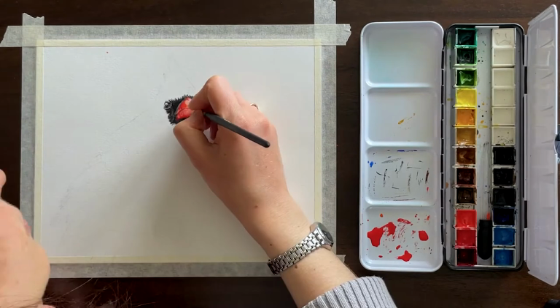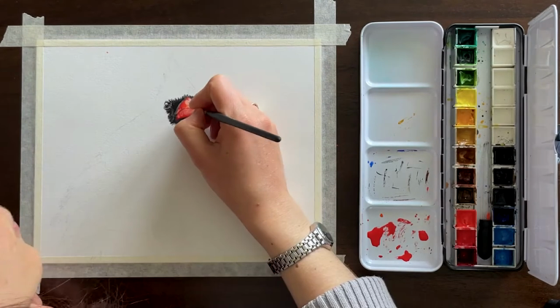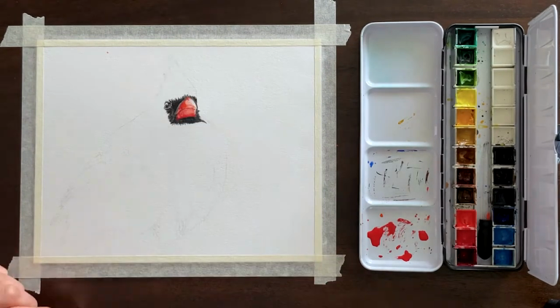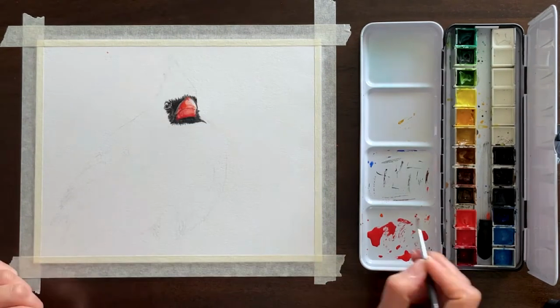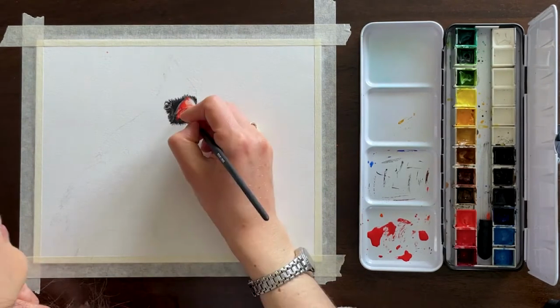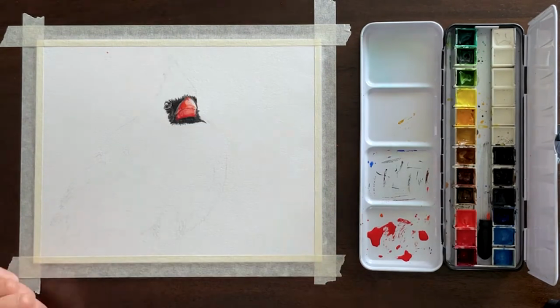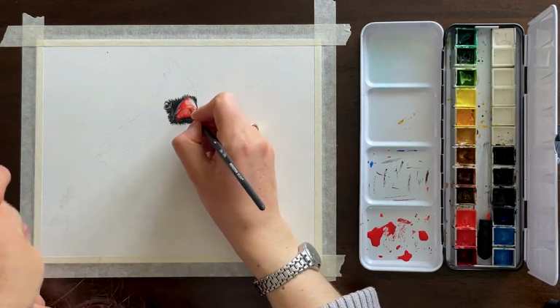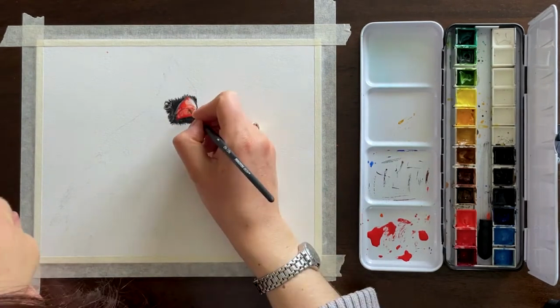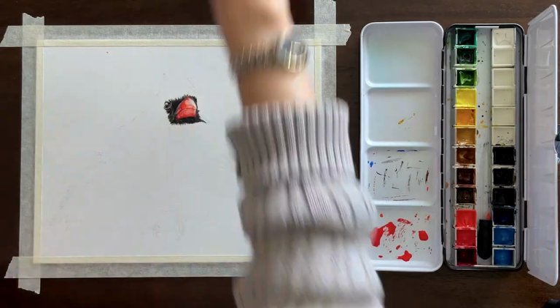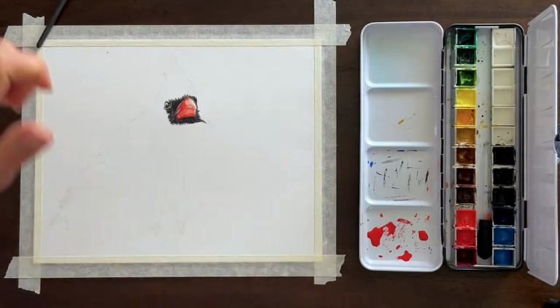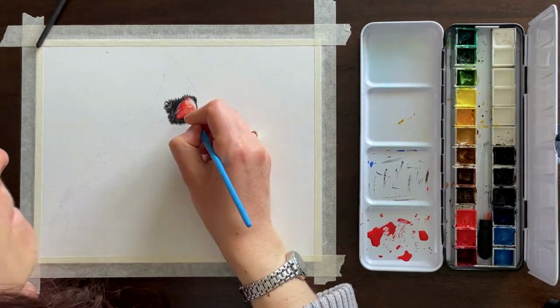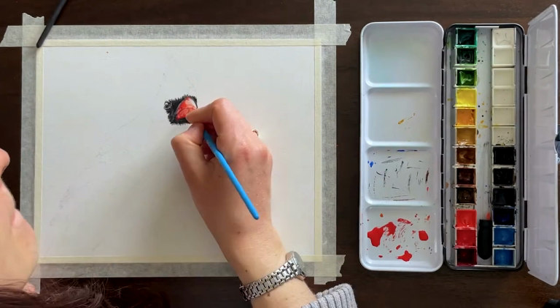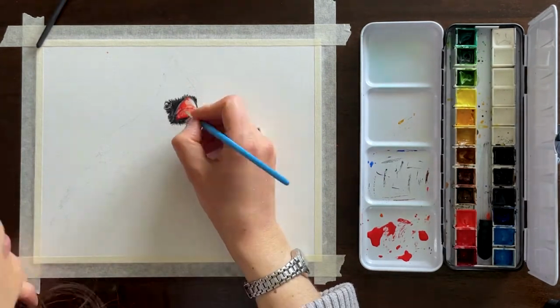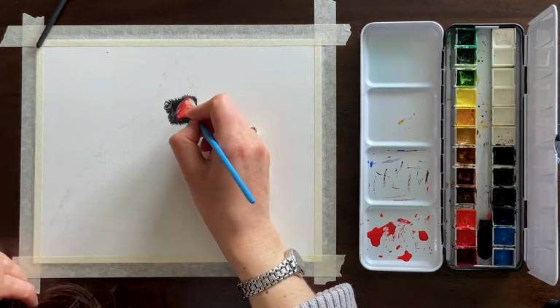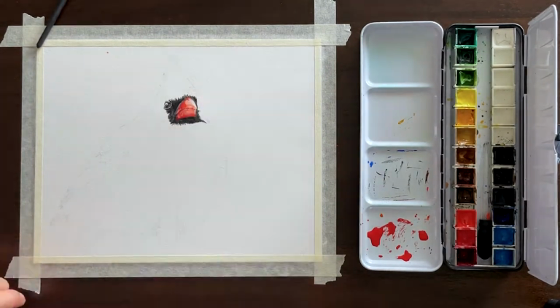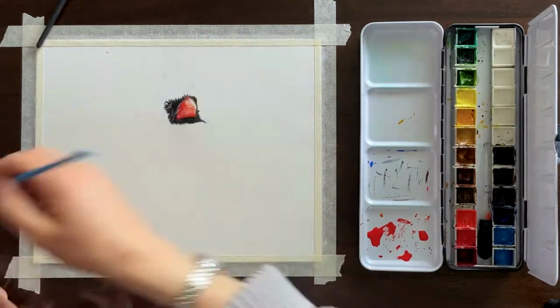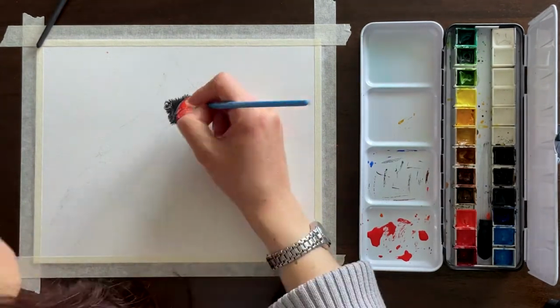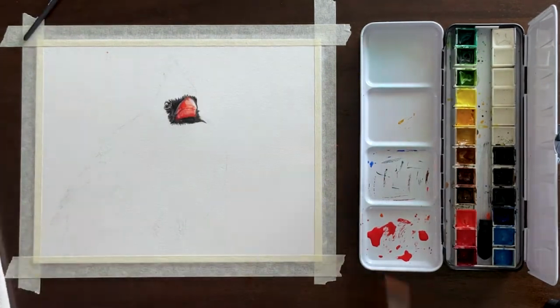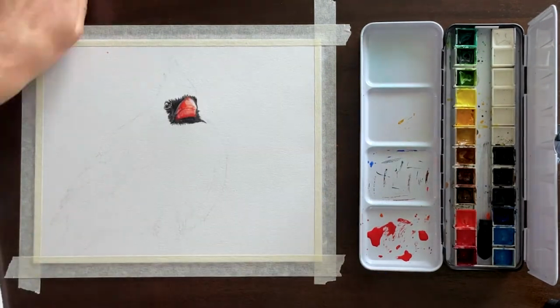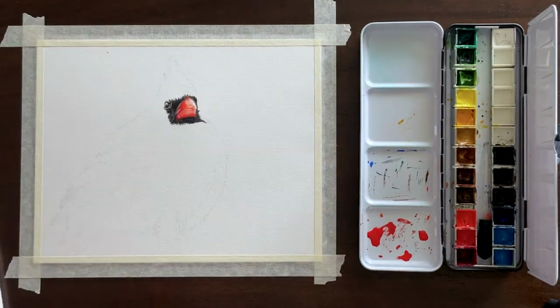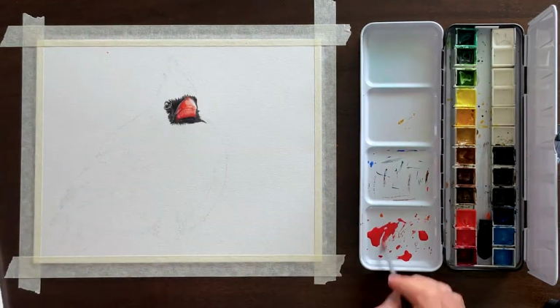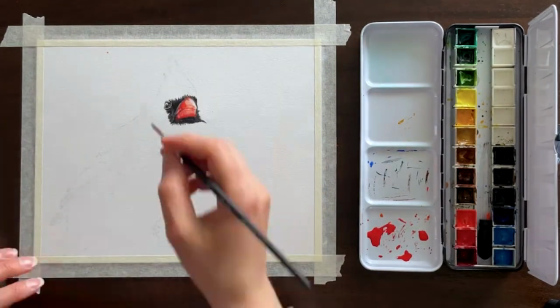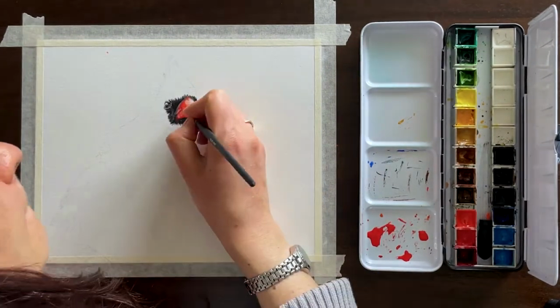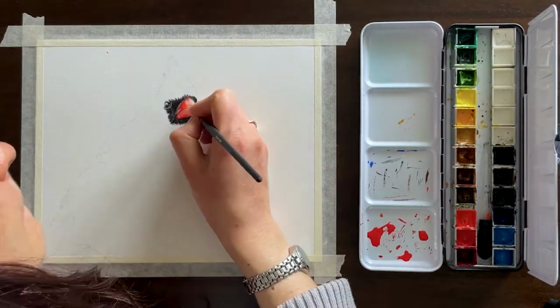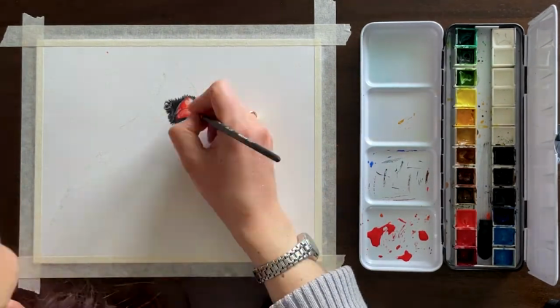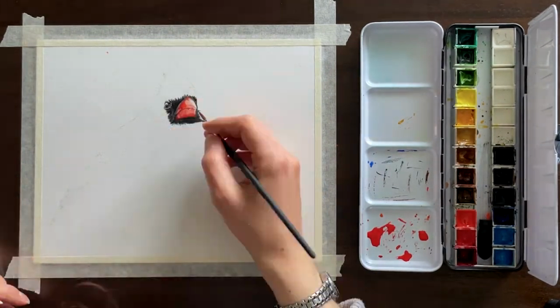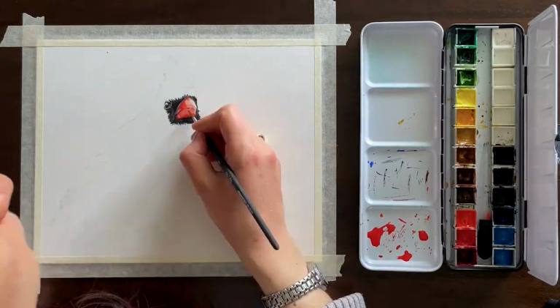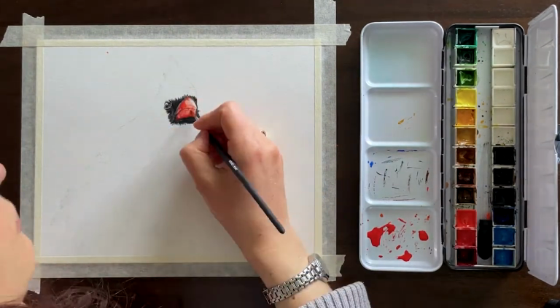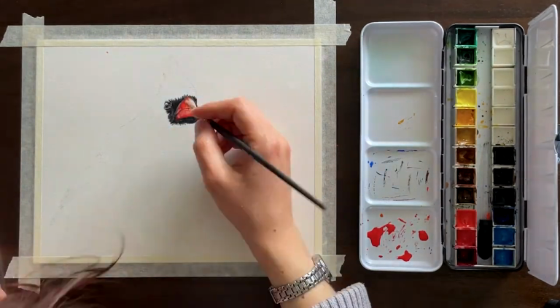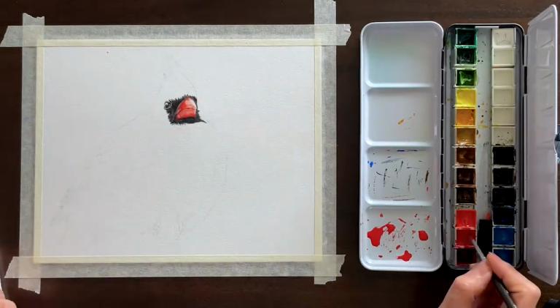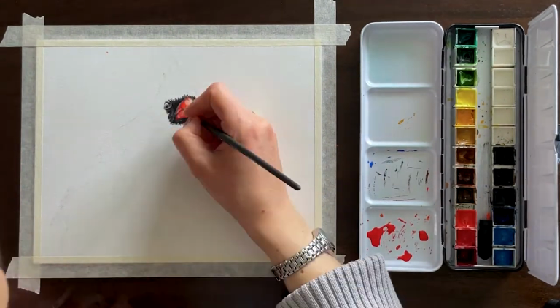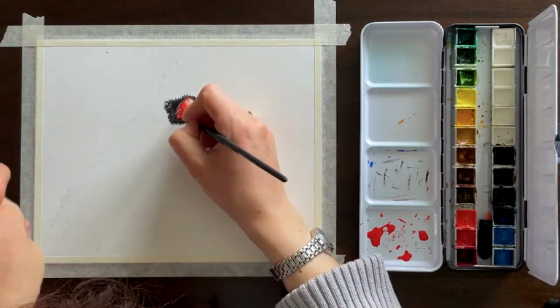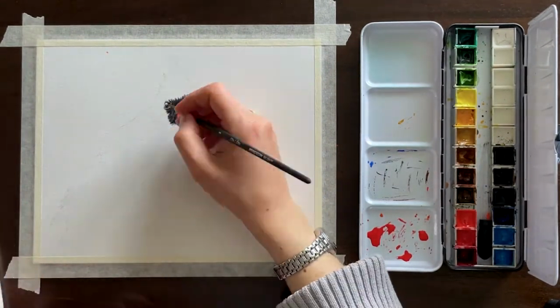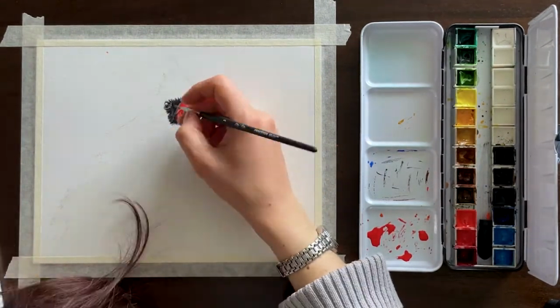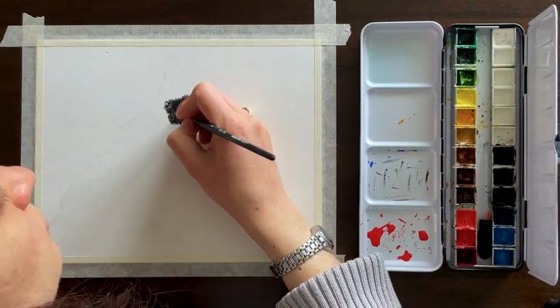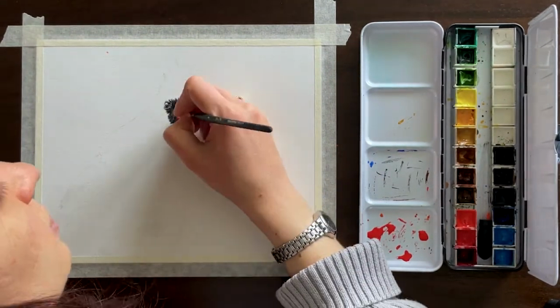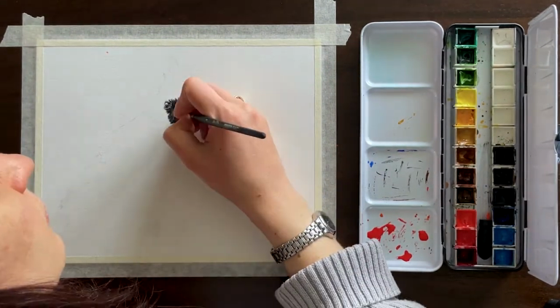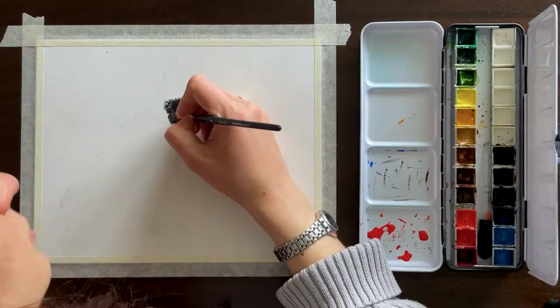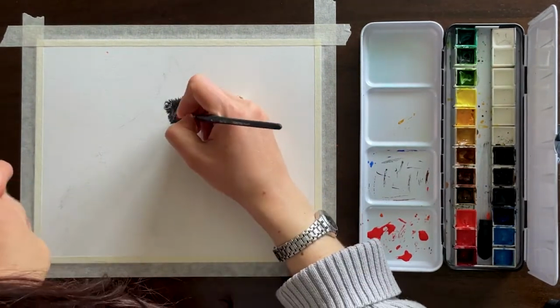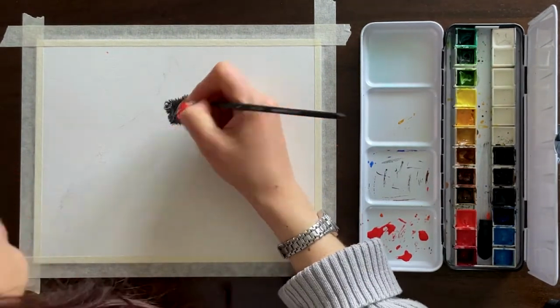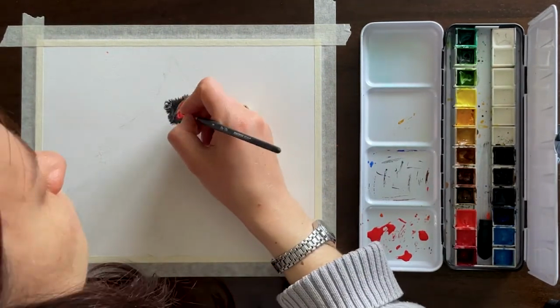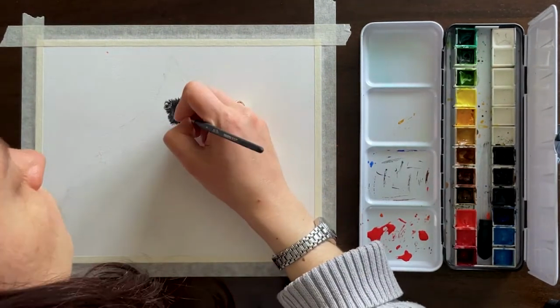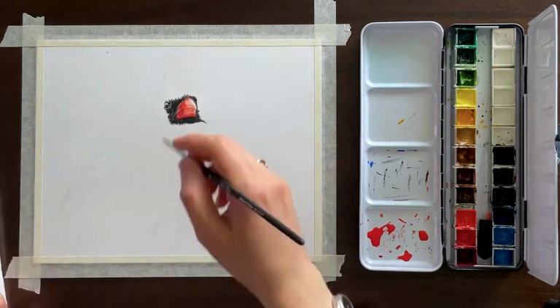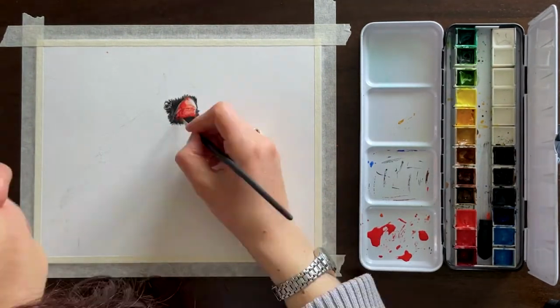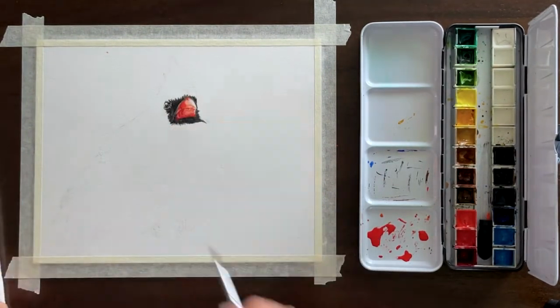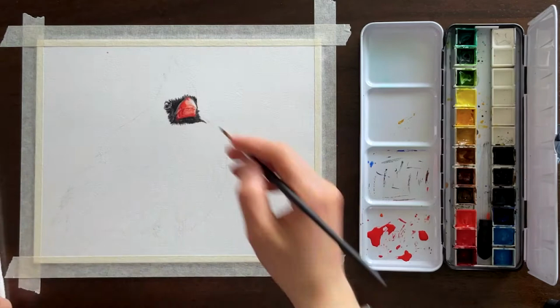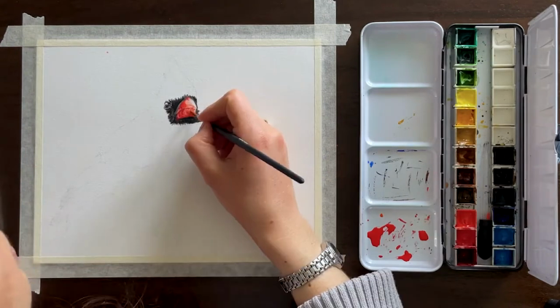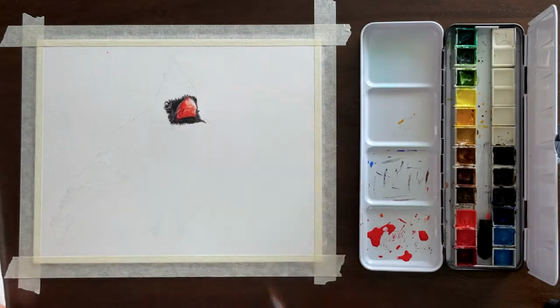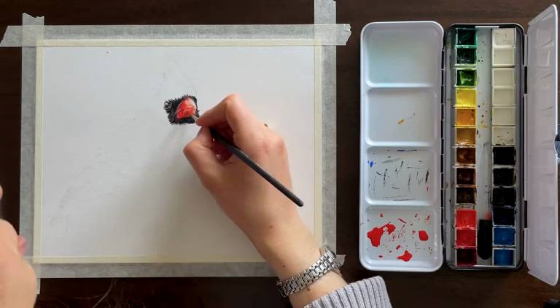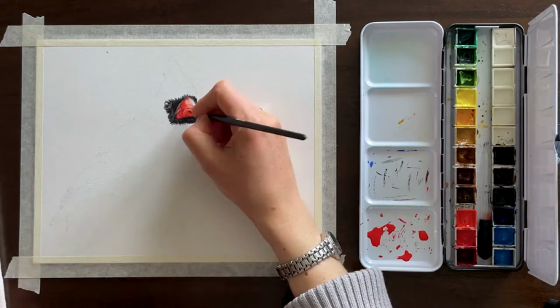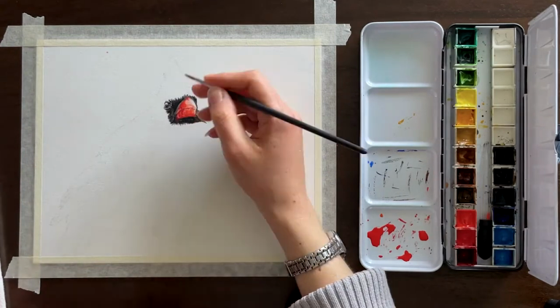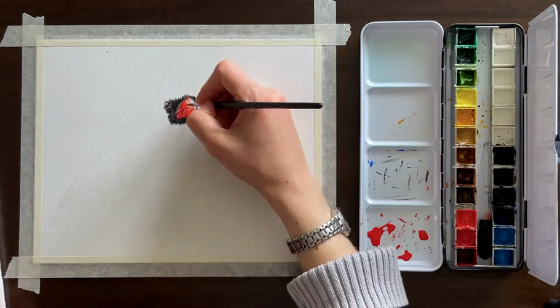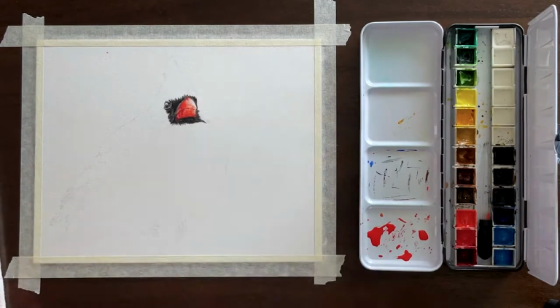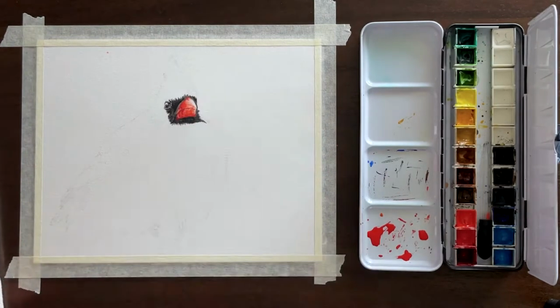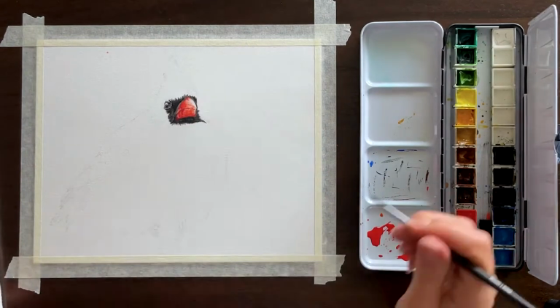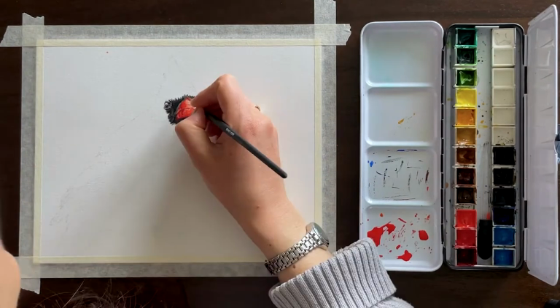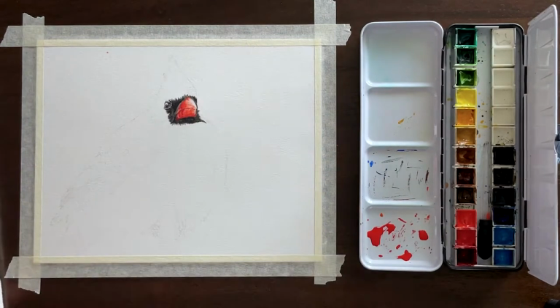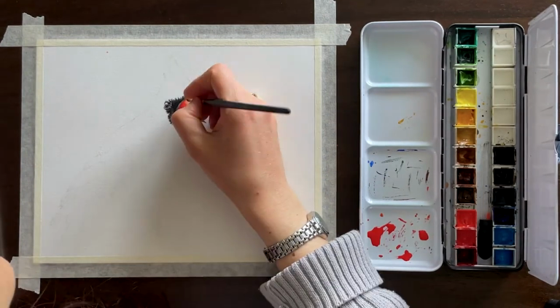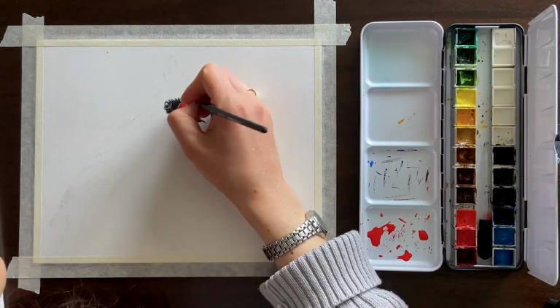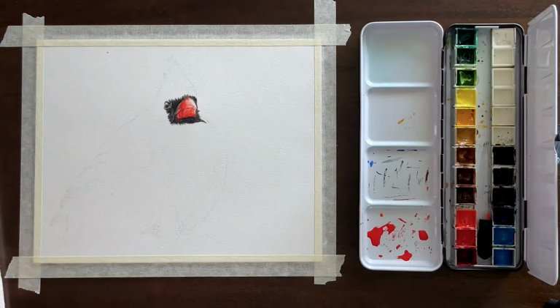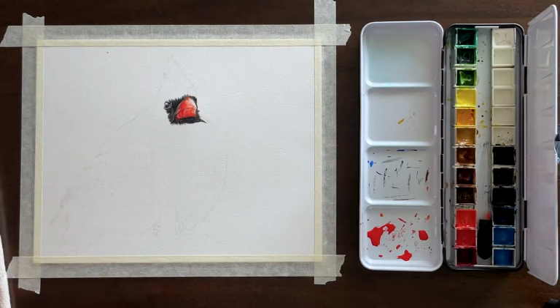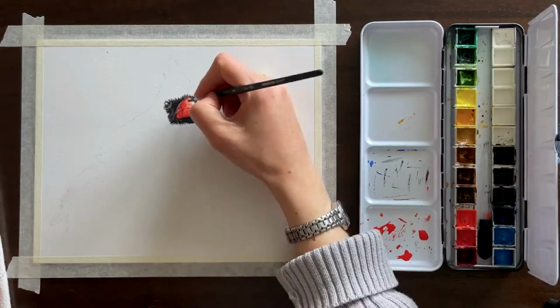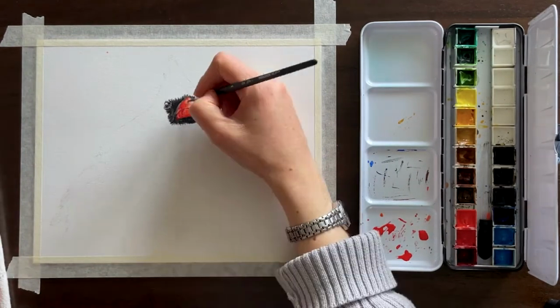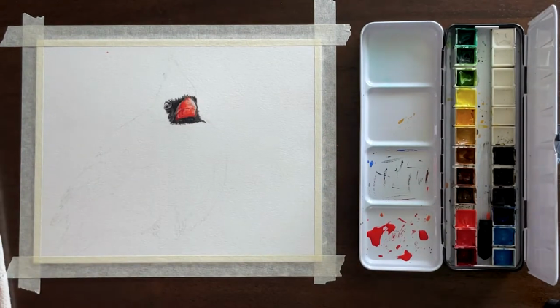And for later on, that blue-handled one is actually a size 1 round tip brush, because of the super fine details.